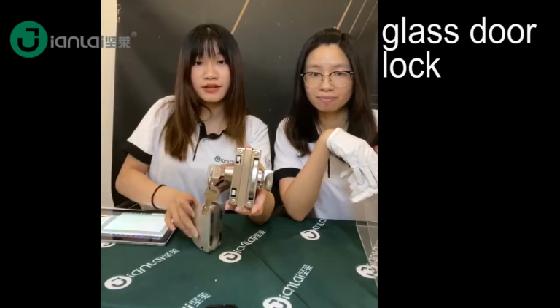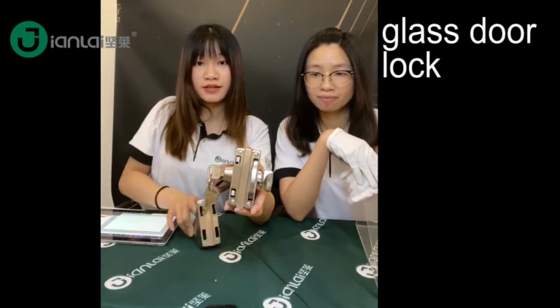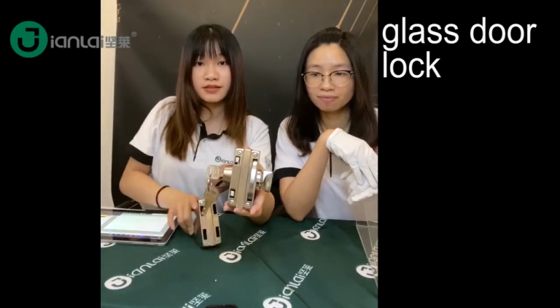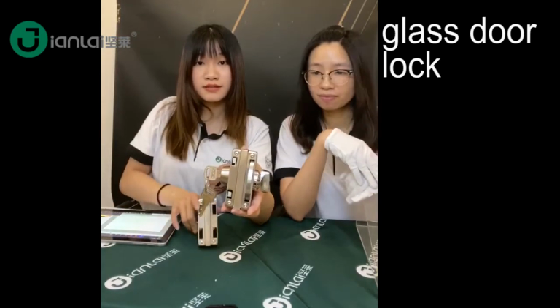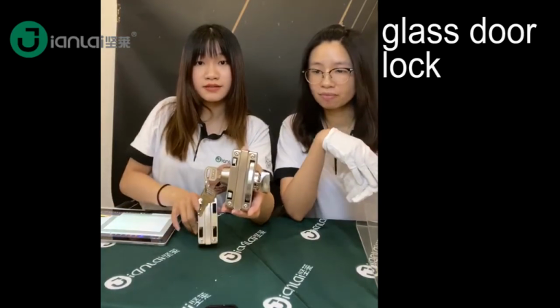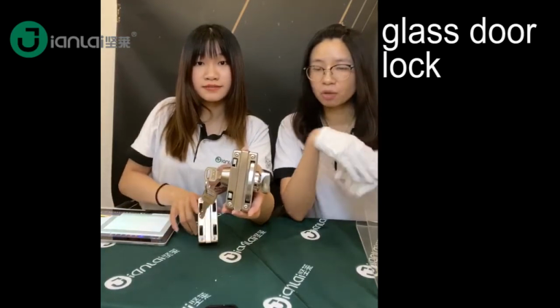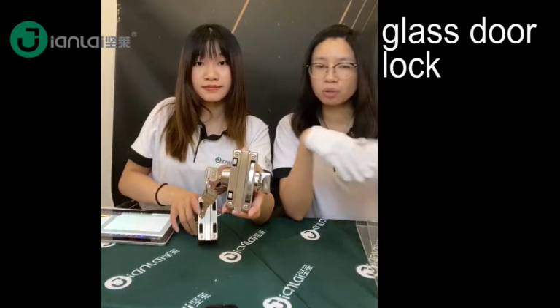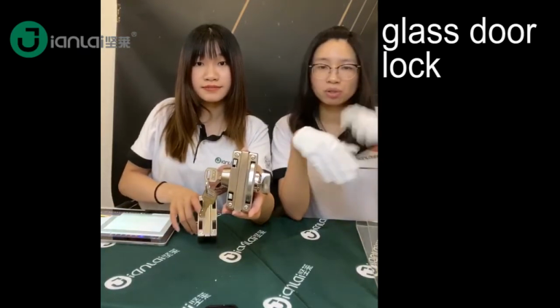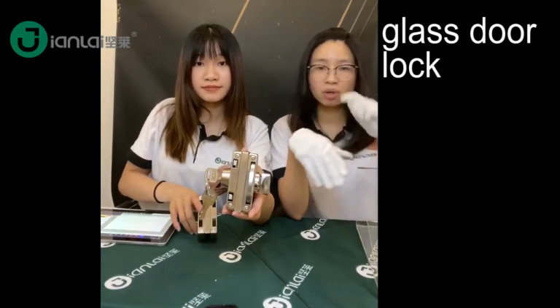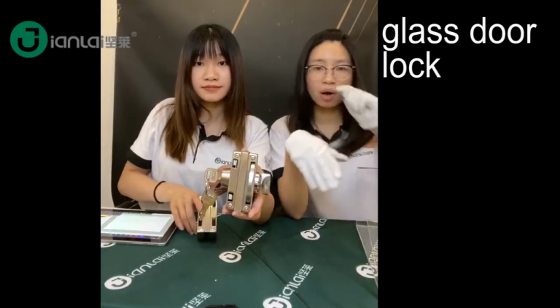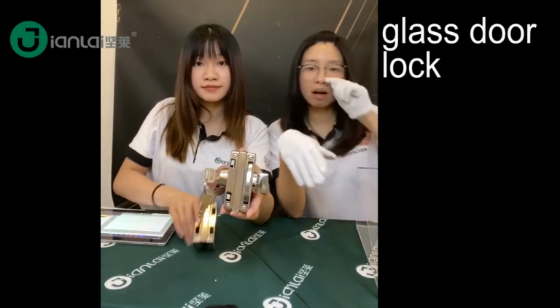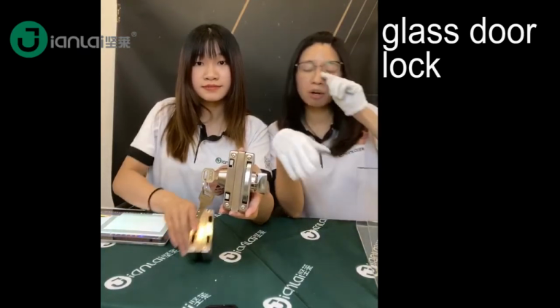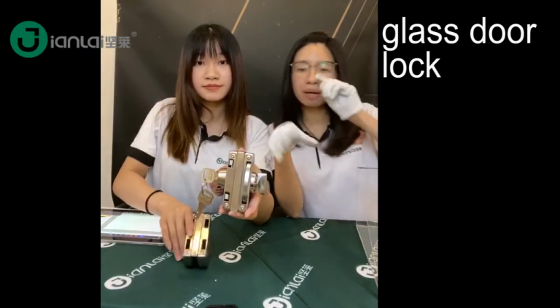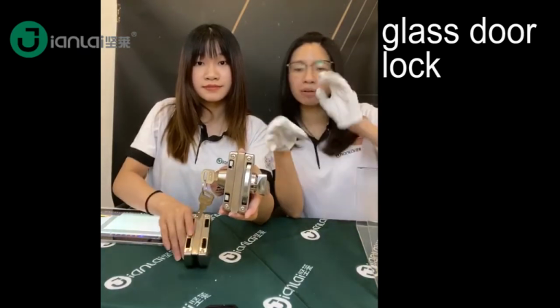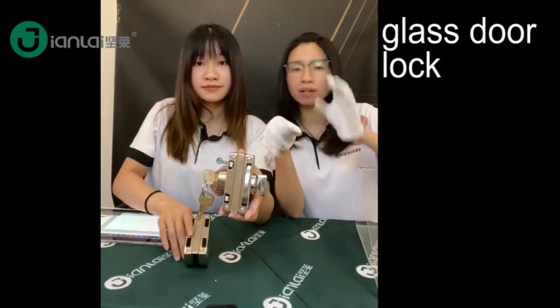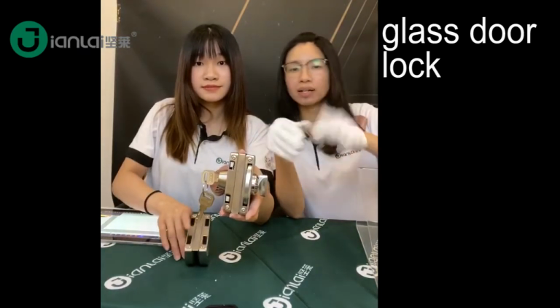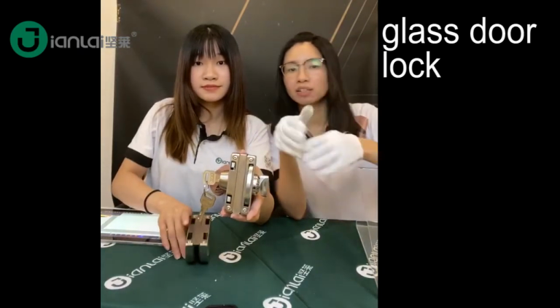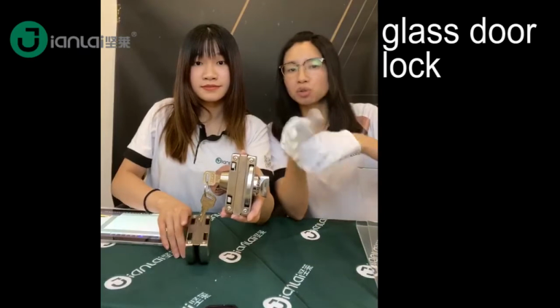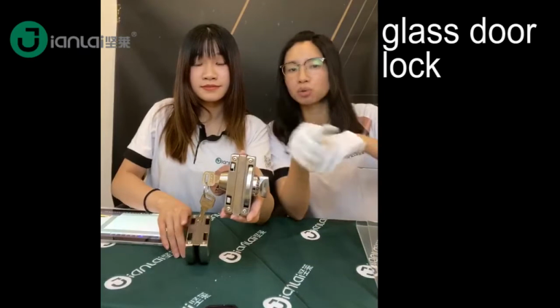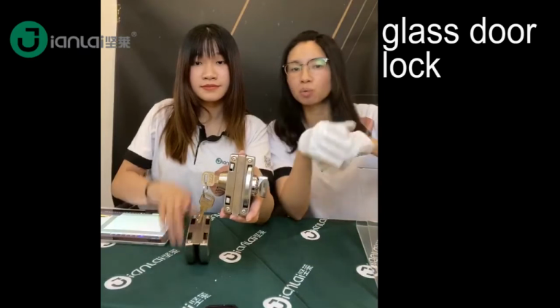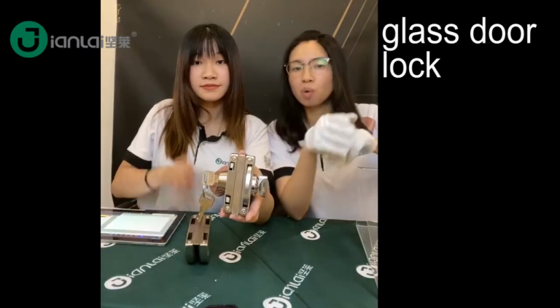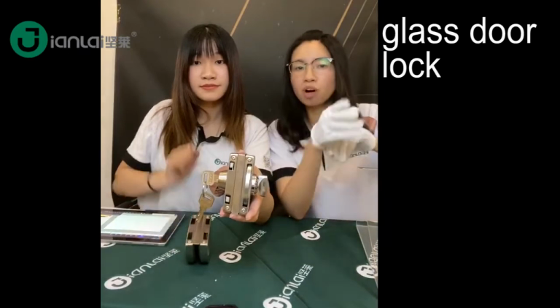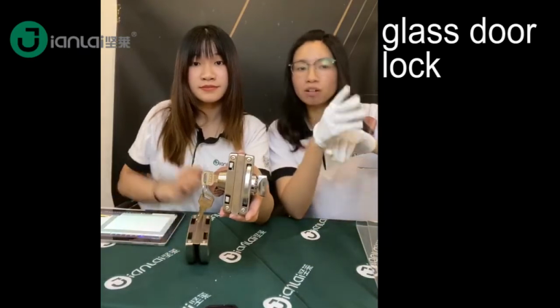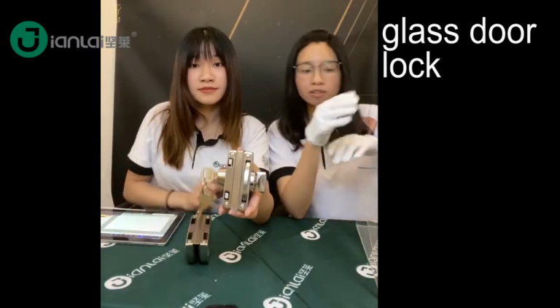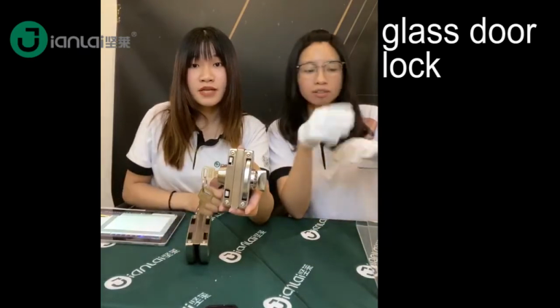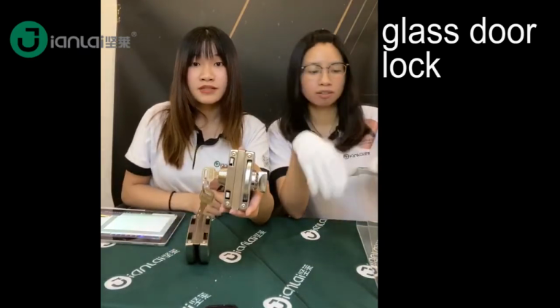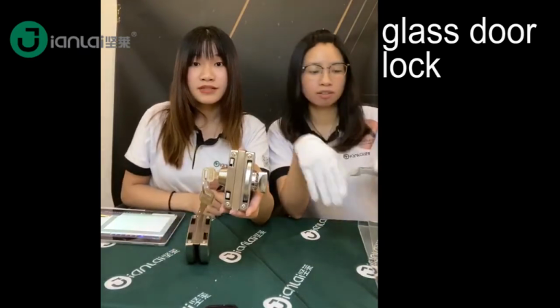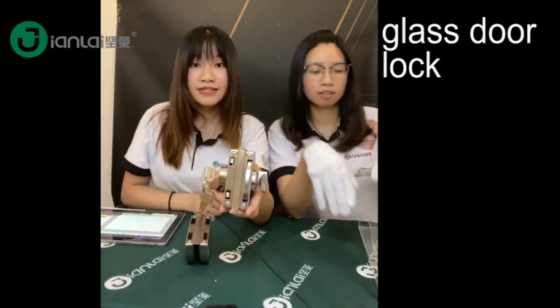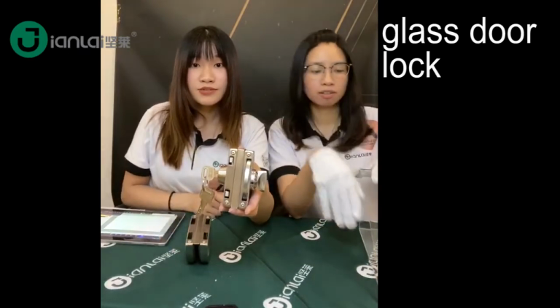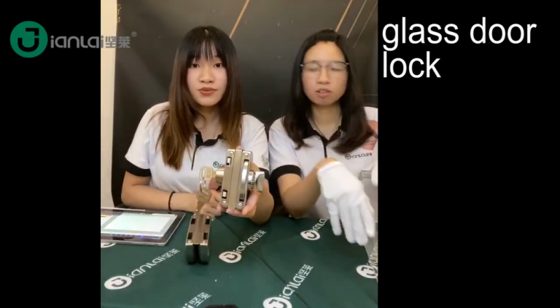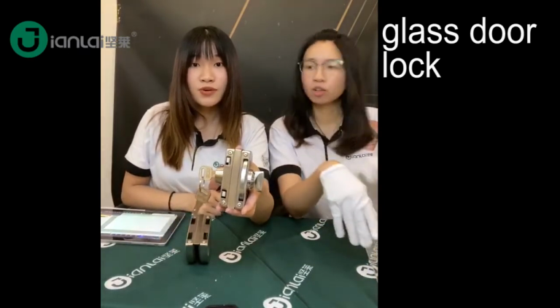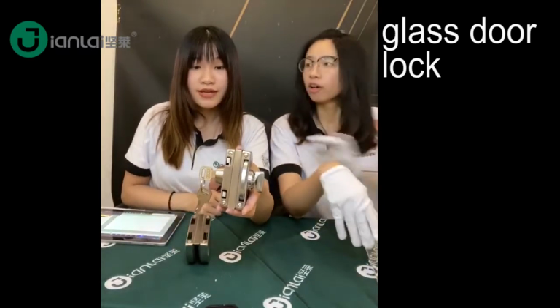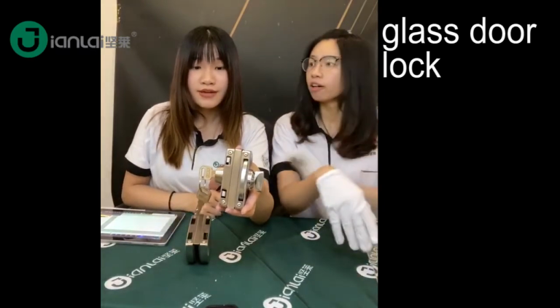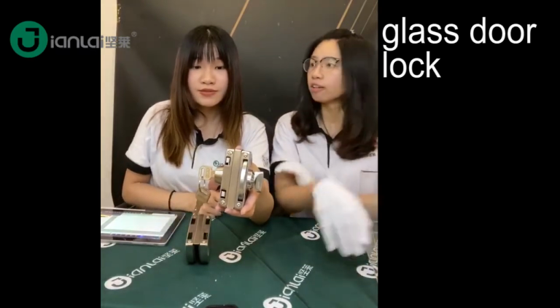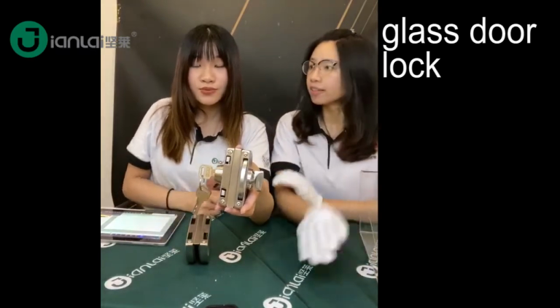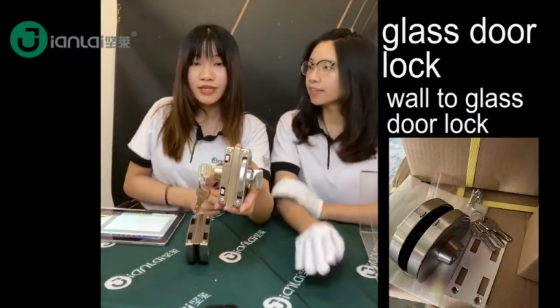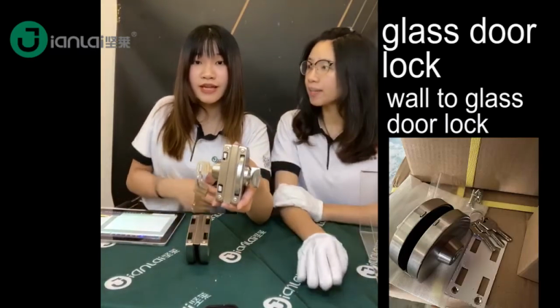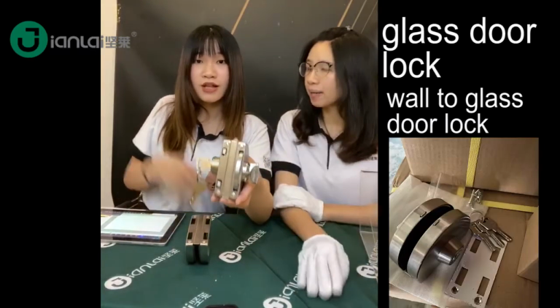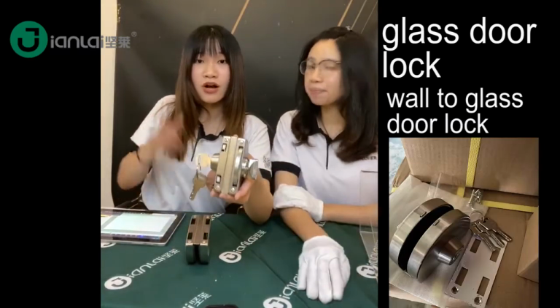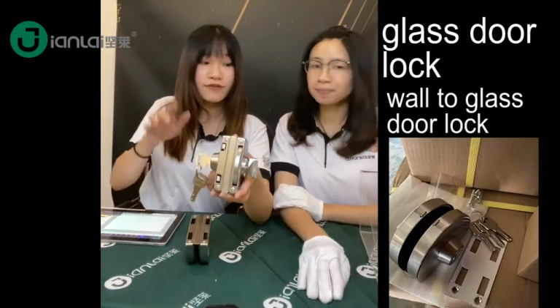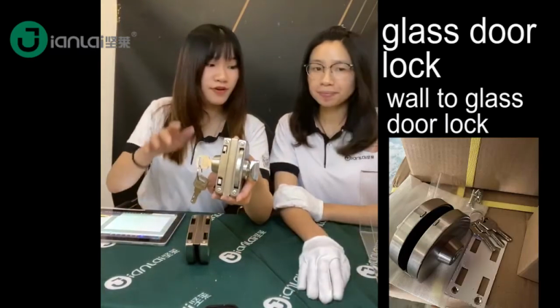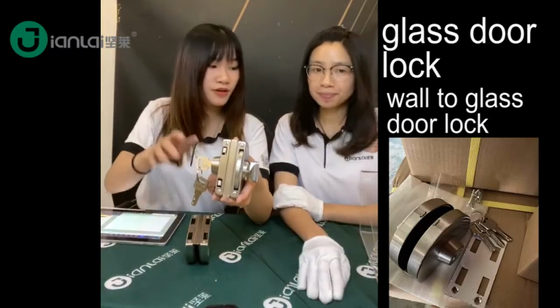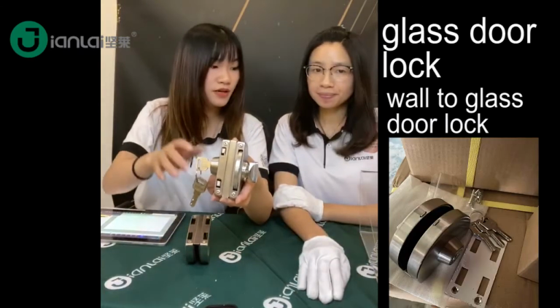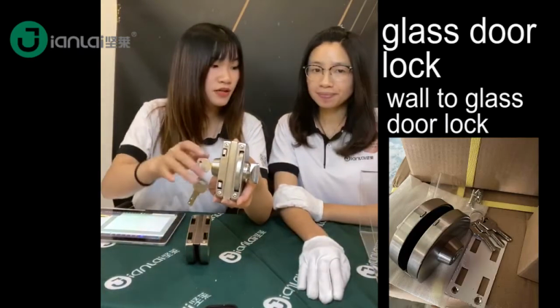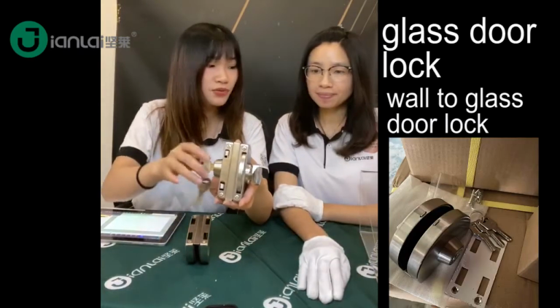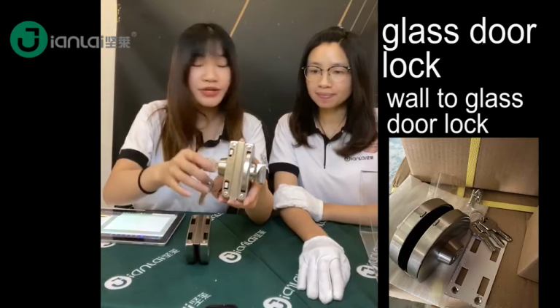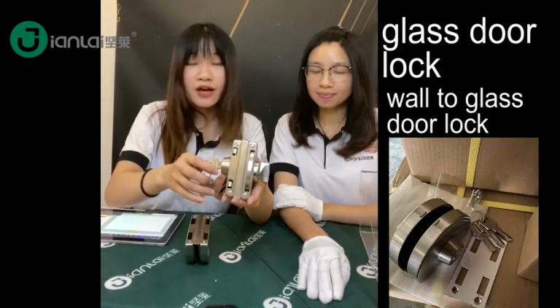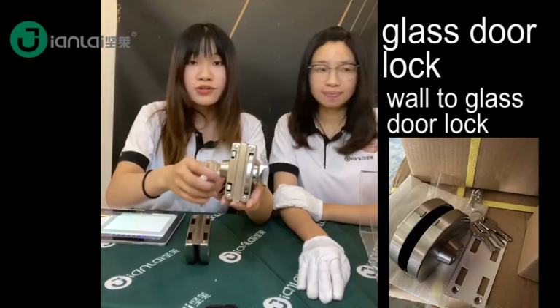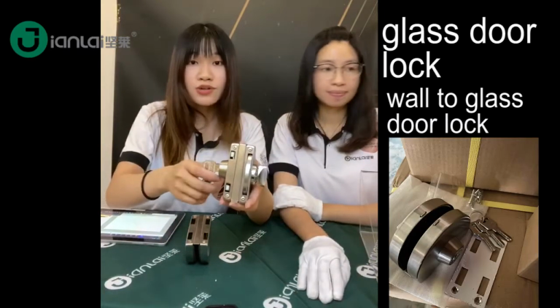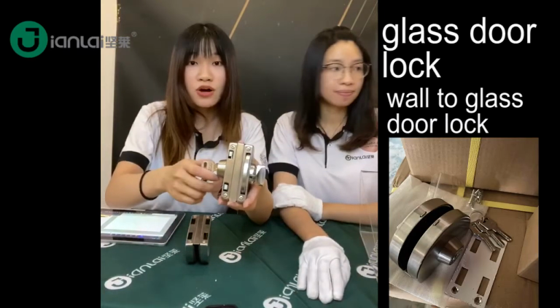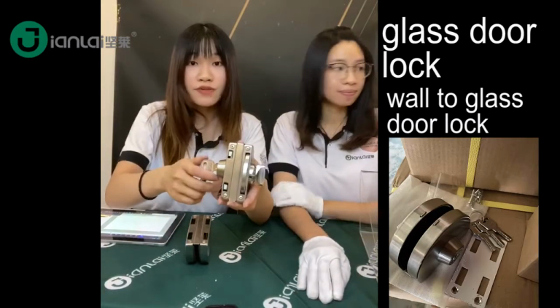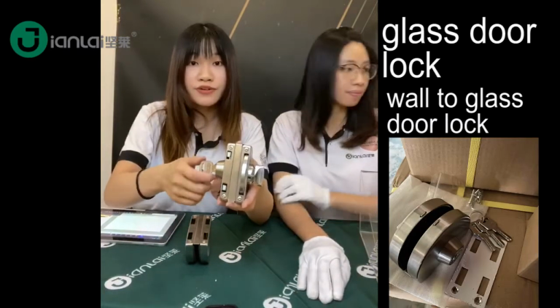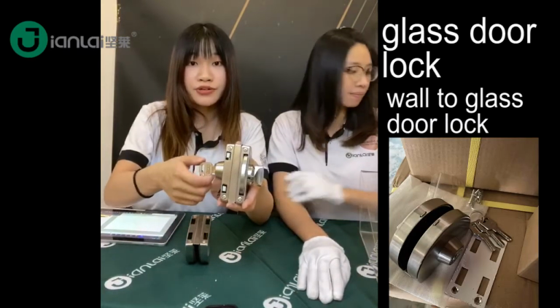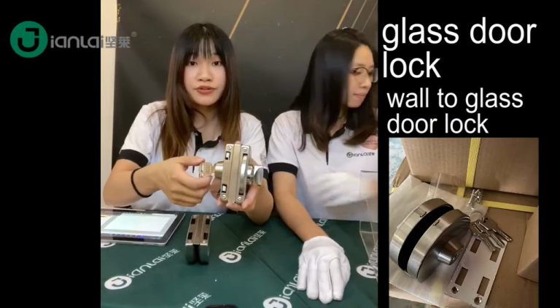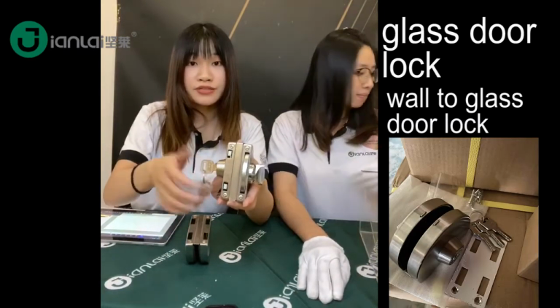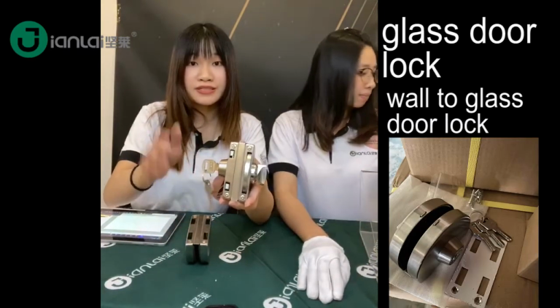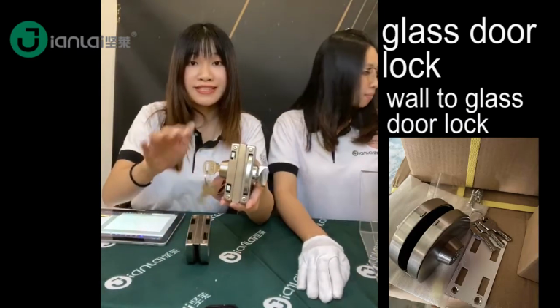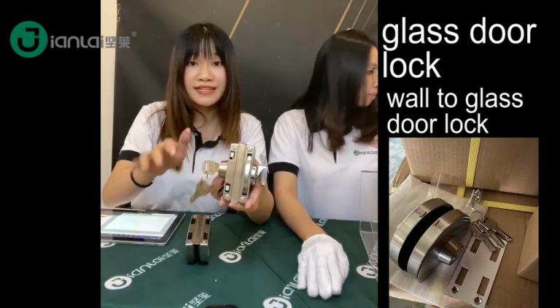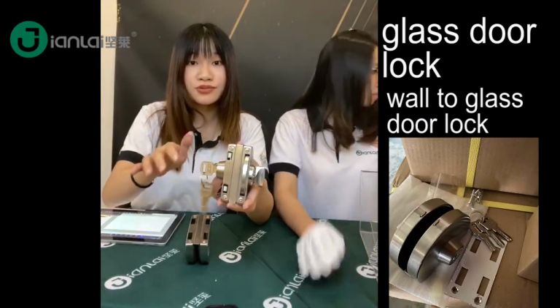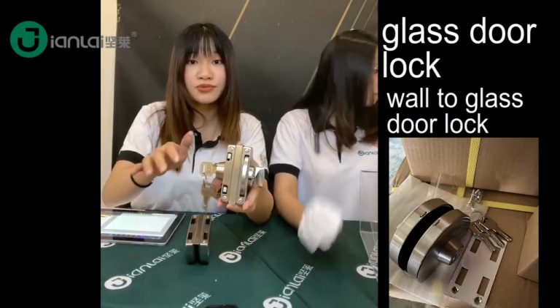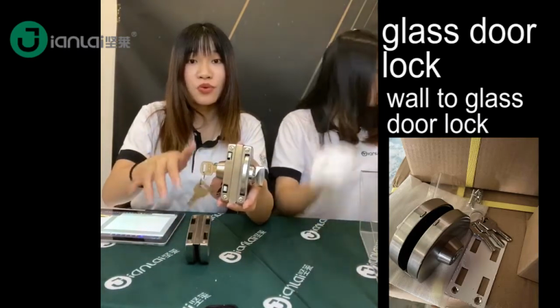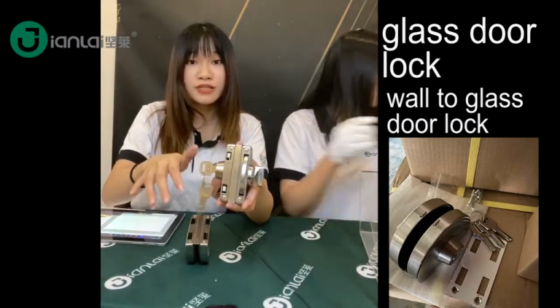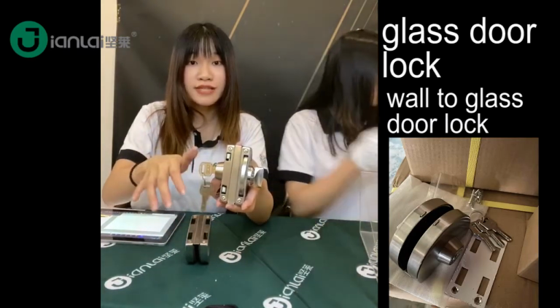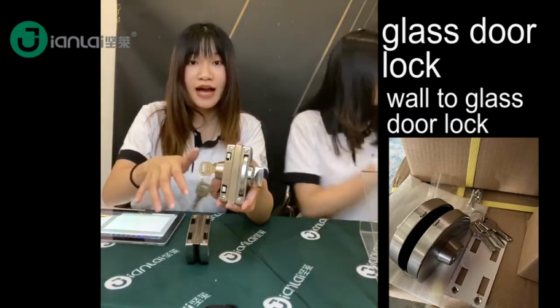How about Glass-to-Wall? Glass-to-Wall — yes, we can also offer you the Glass-to-Wall type.